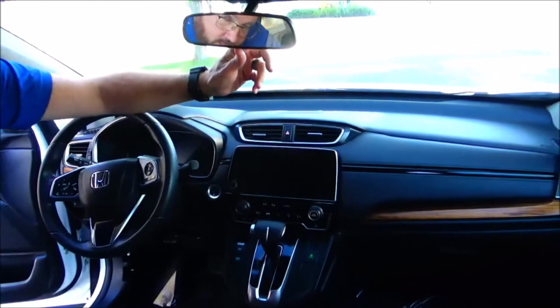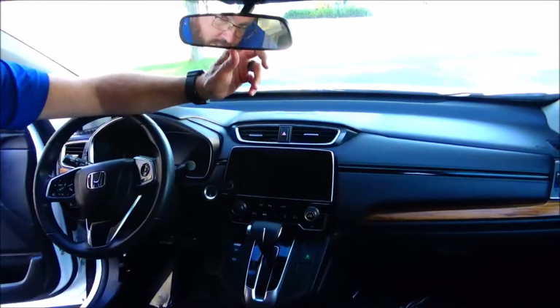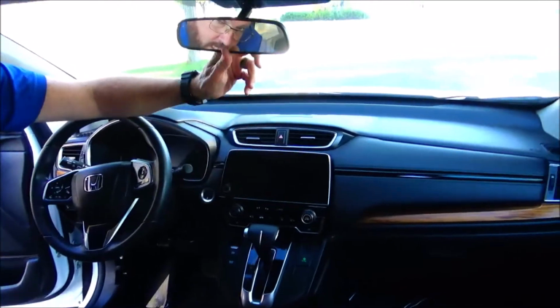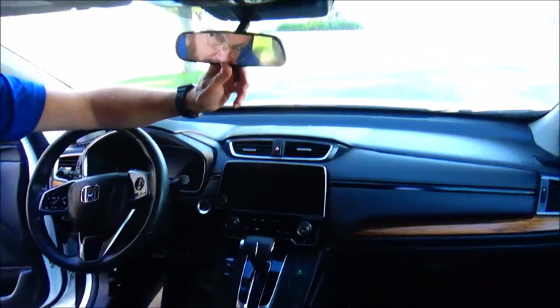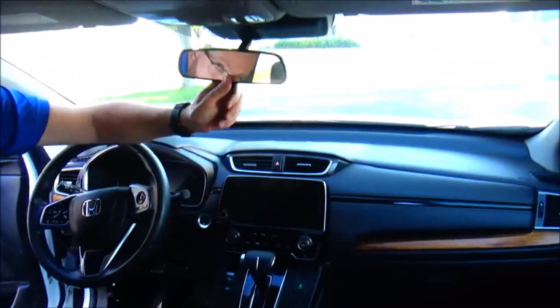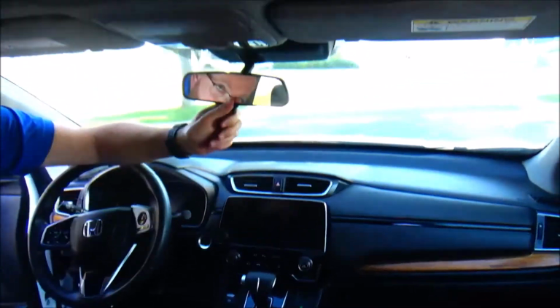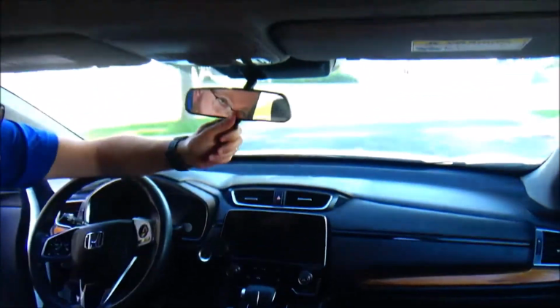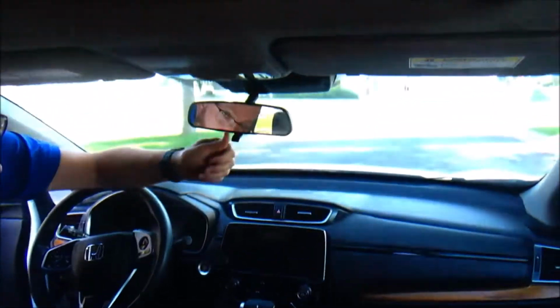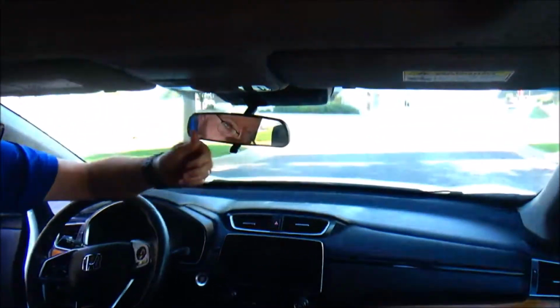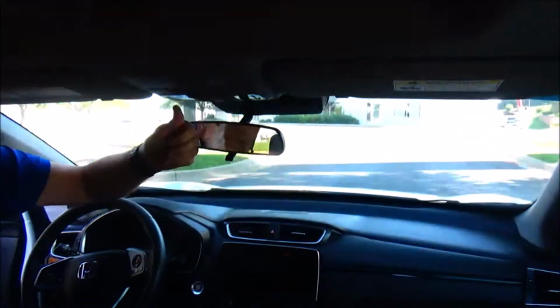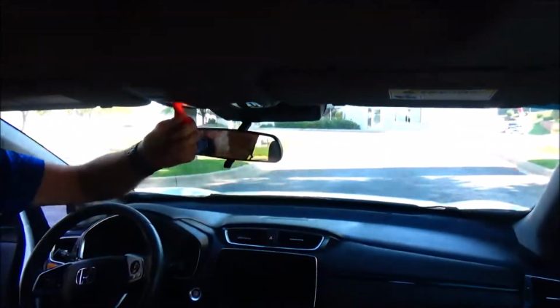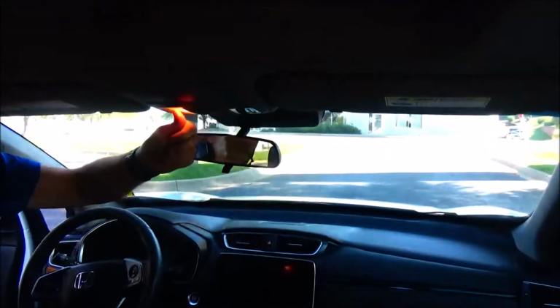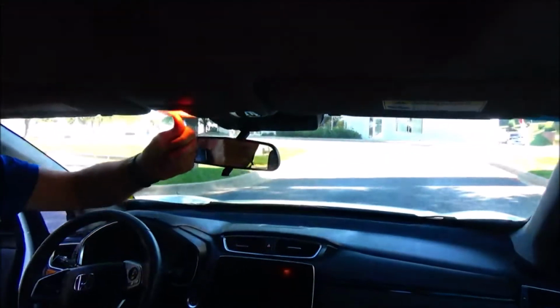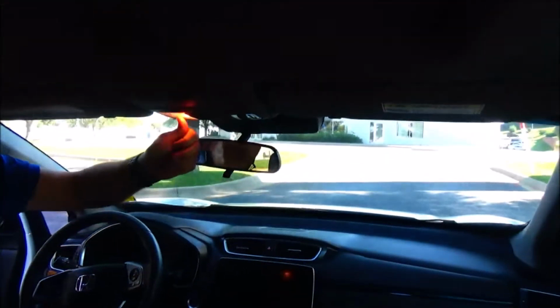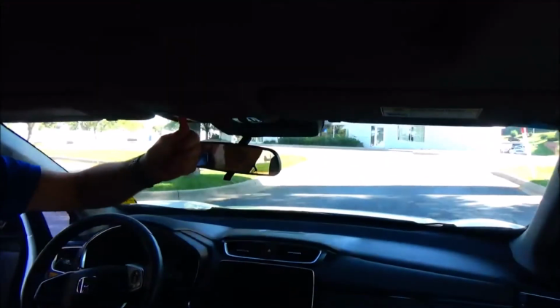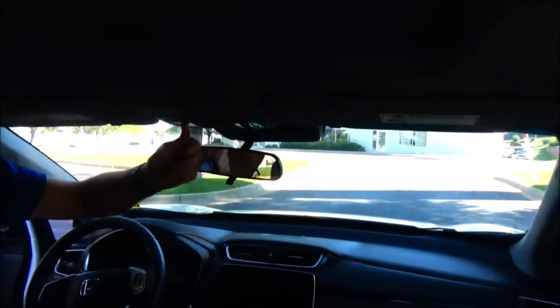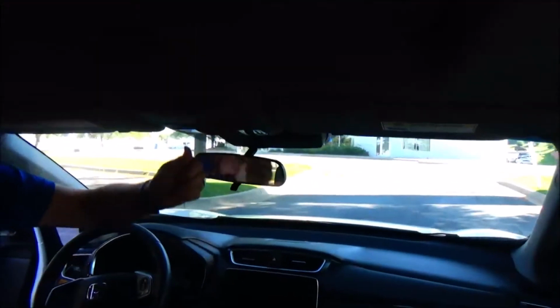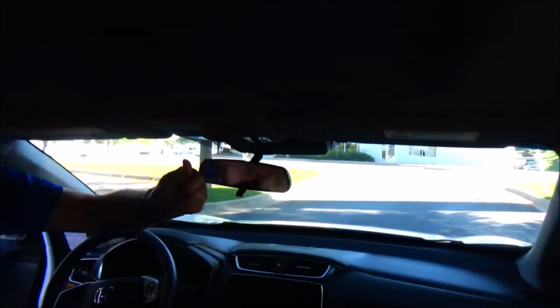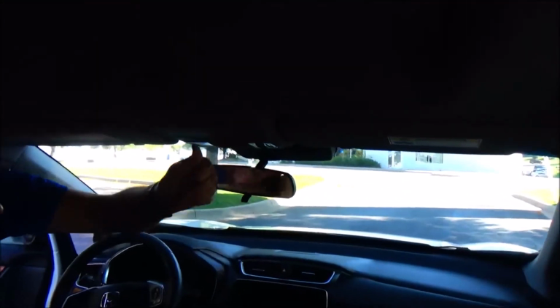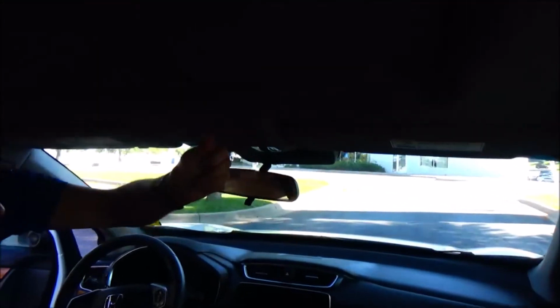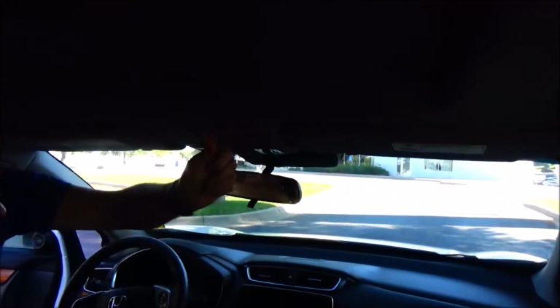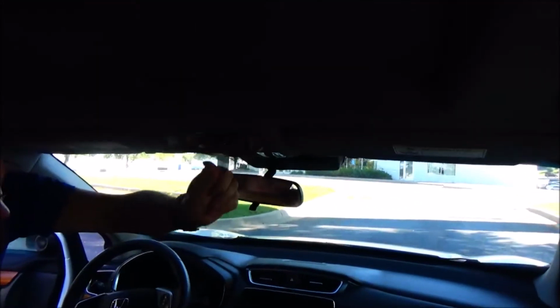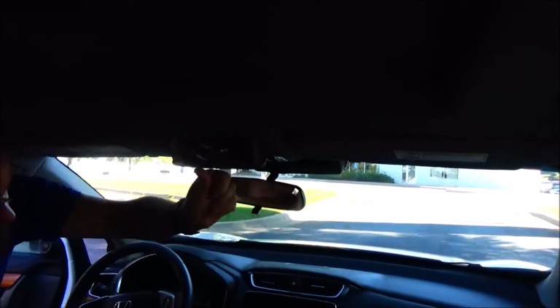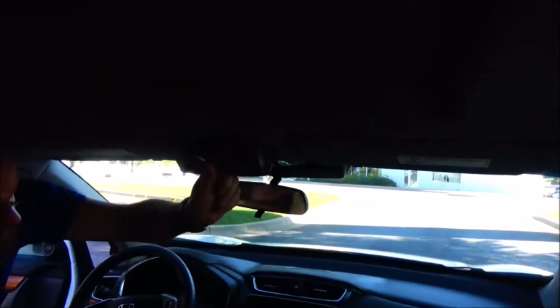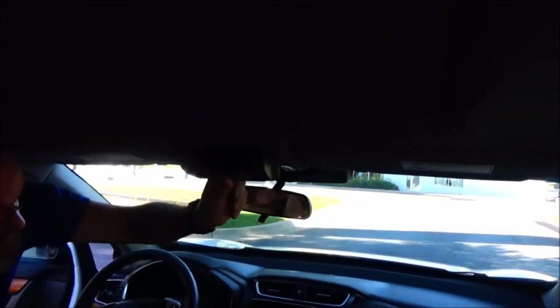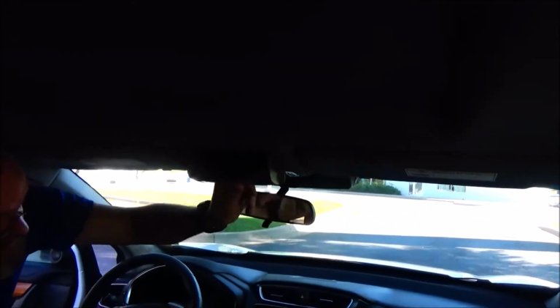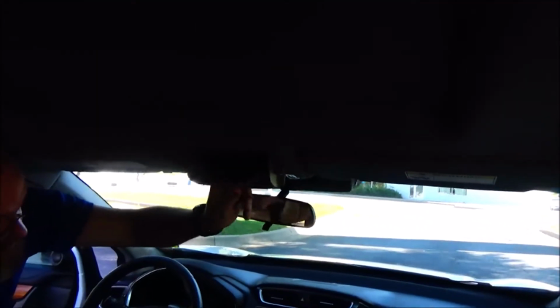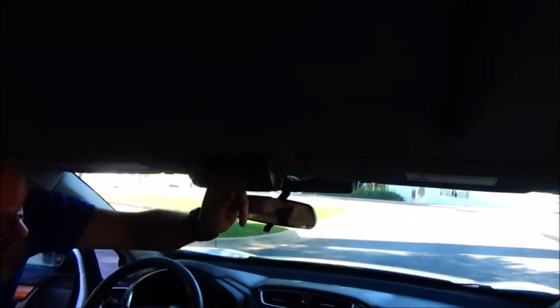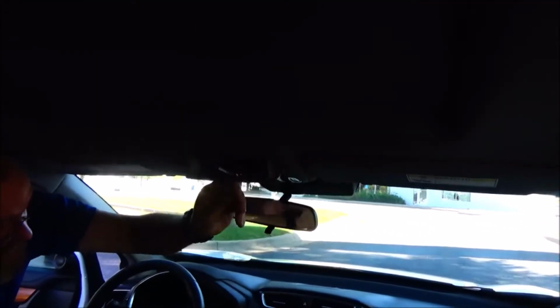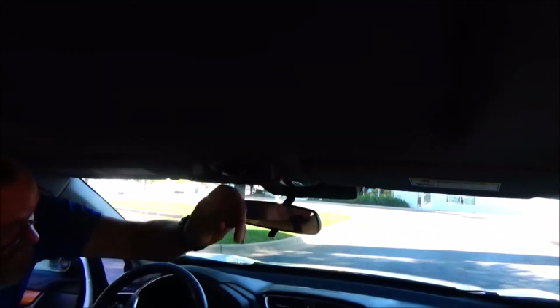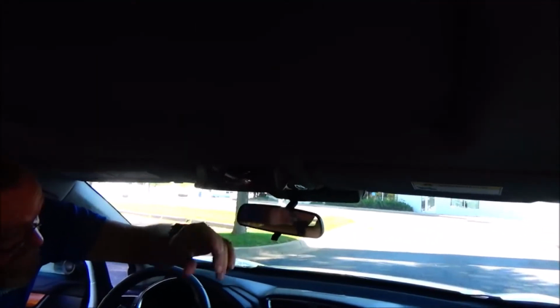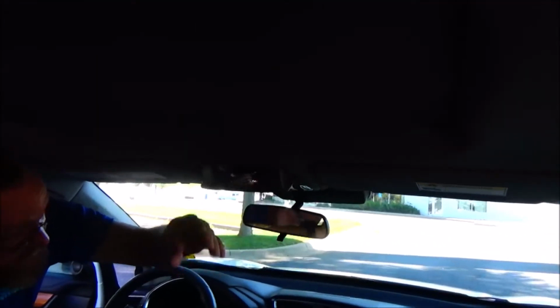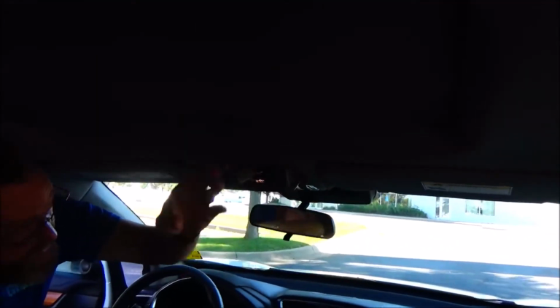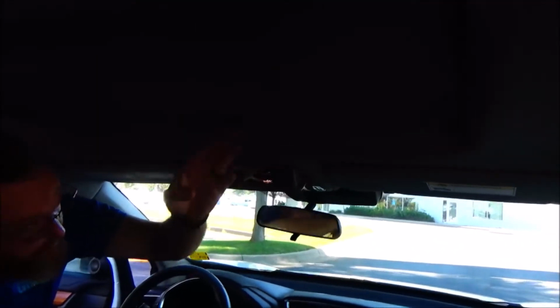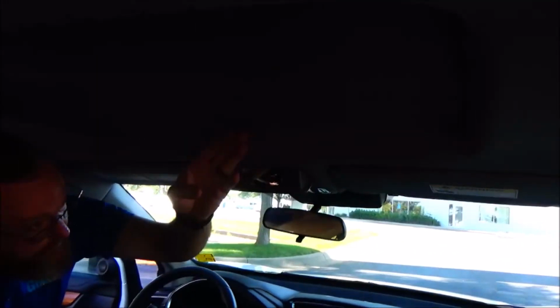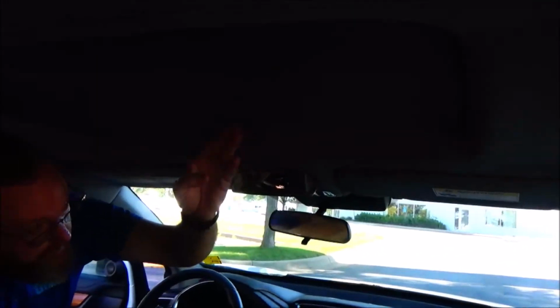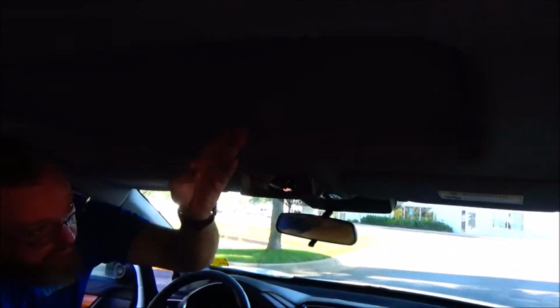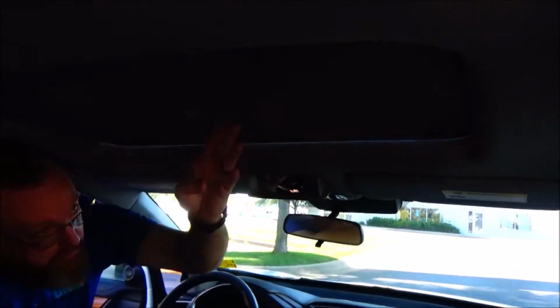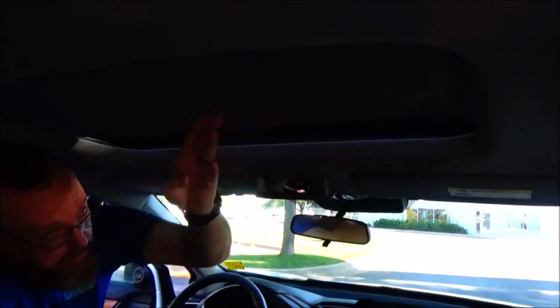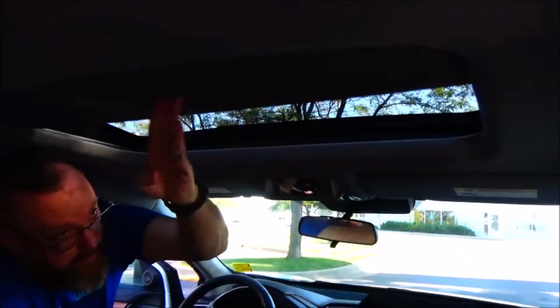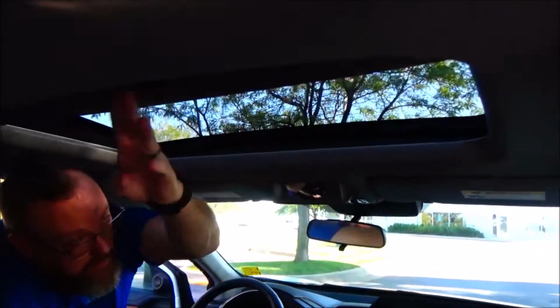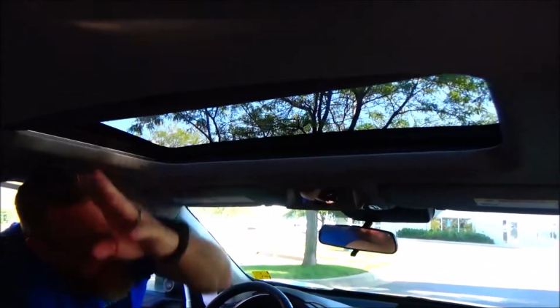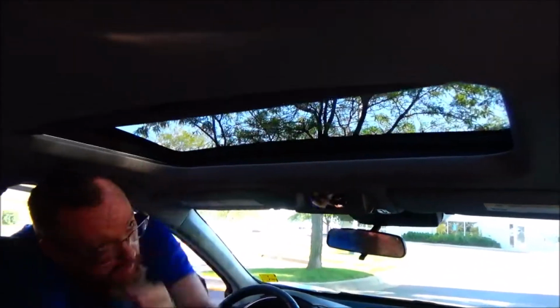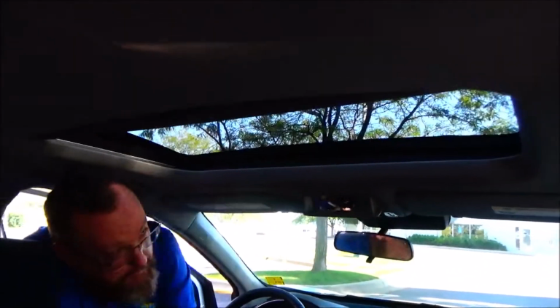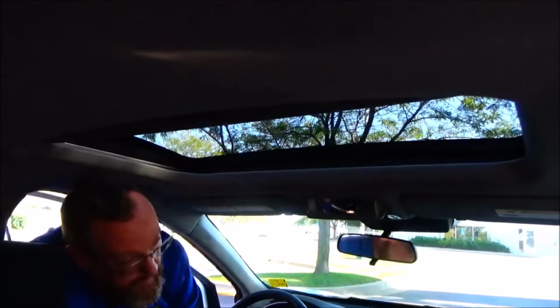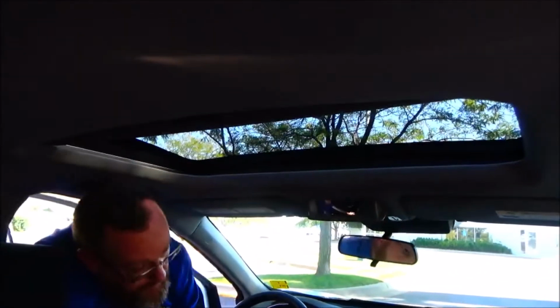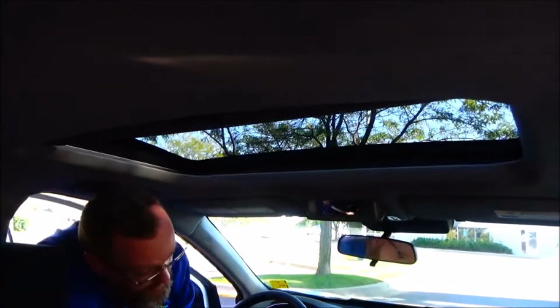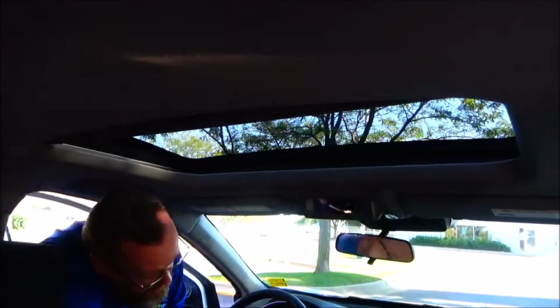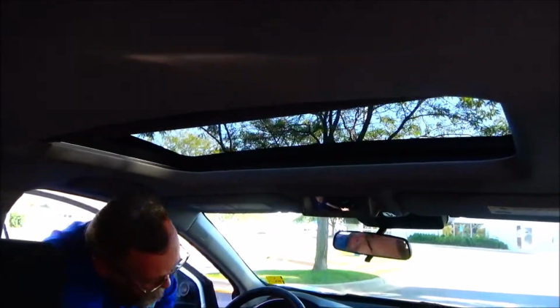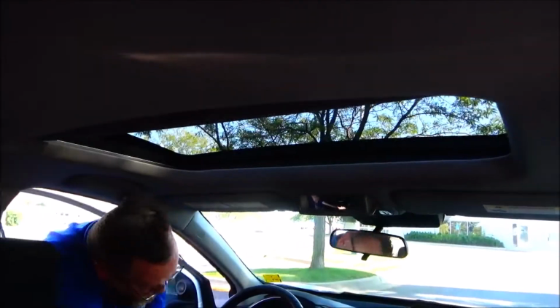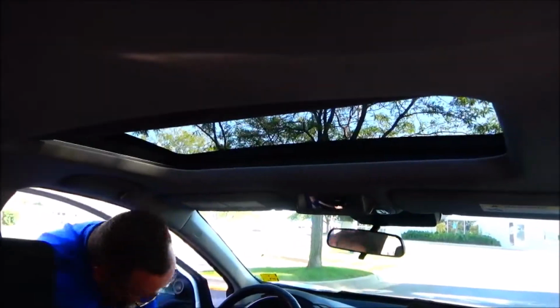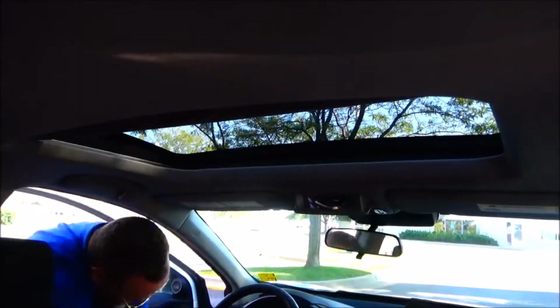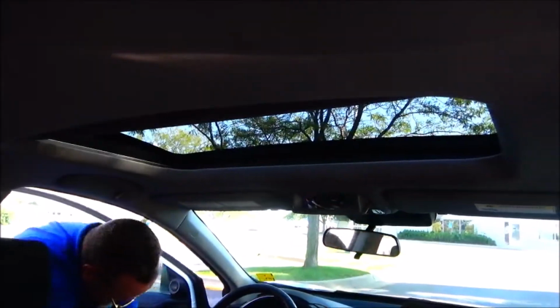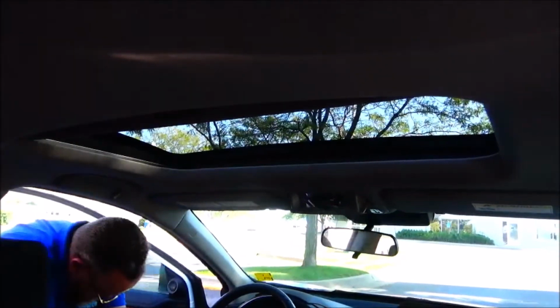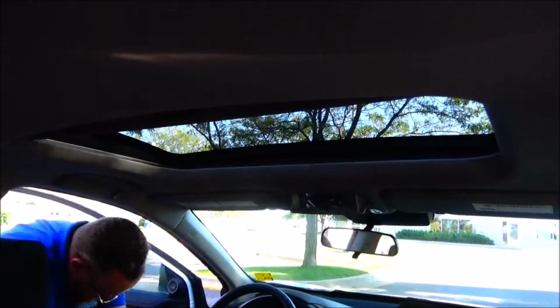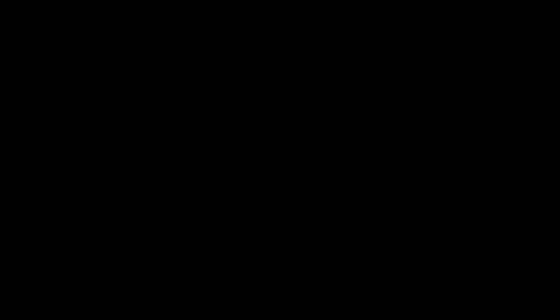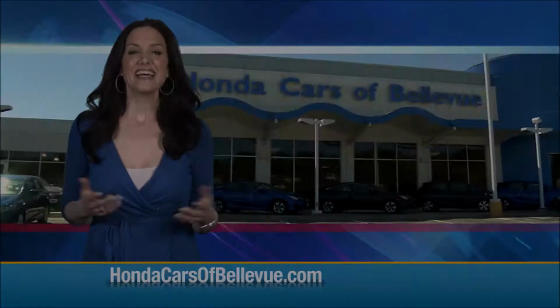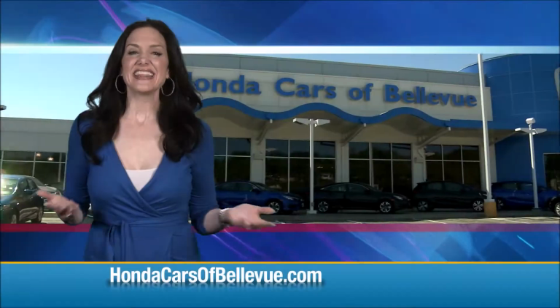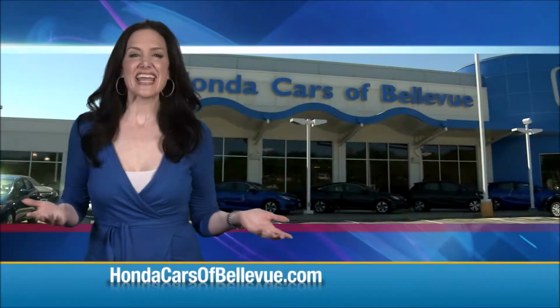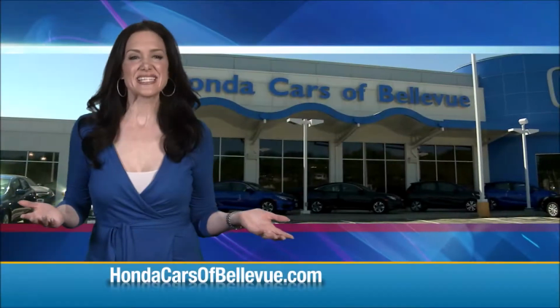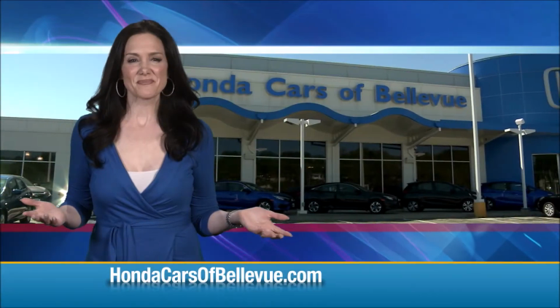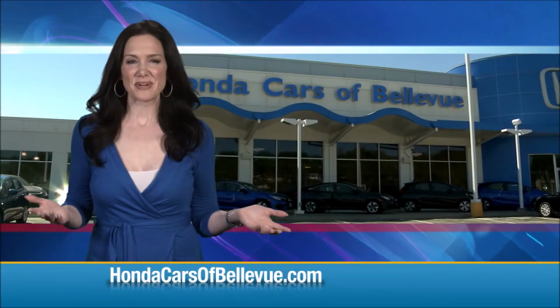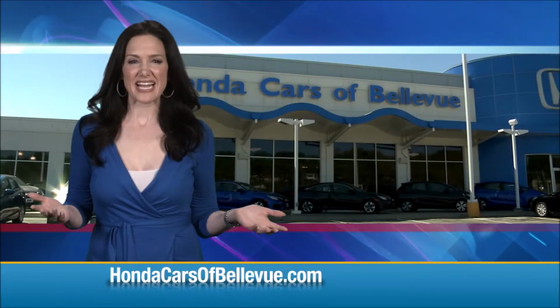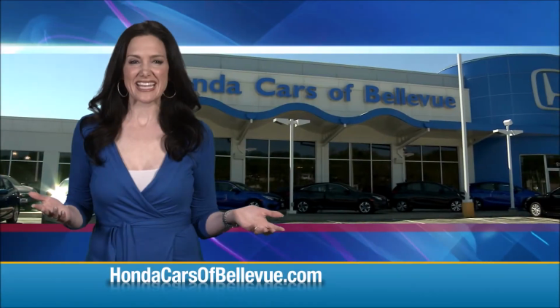Day and night mirror, map lights, sunglass holder with conversation mirror, and power mirror. Thanks Brian.